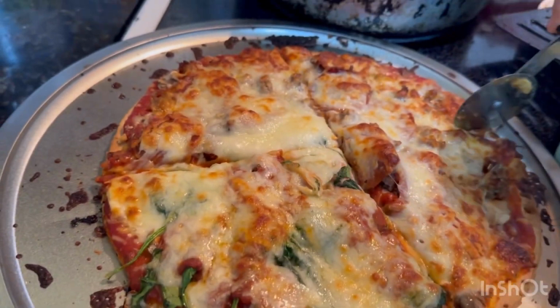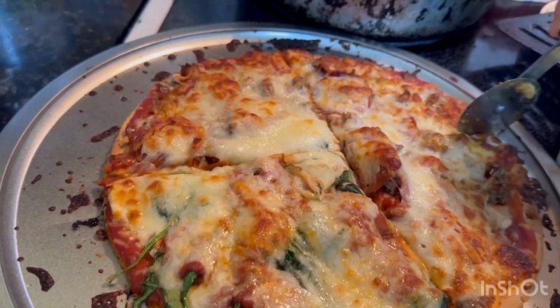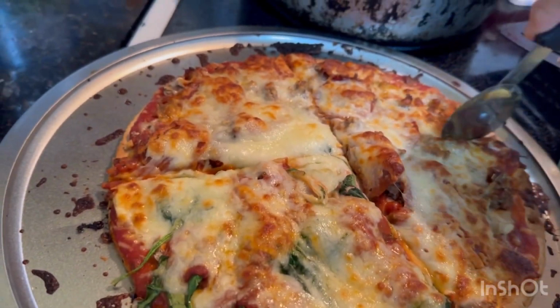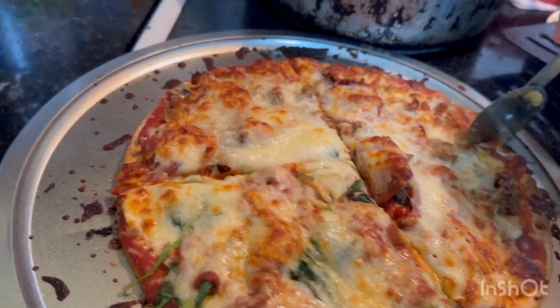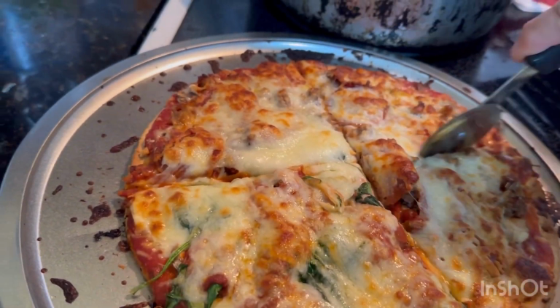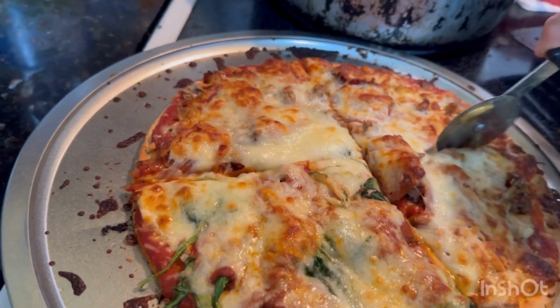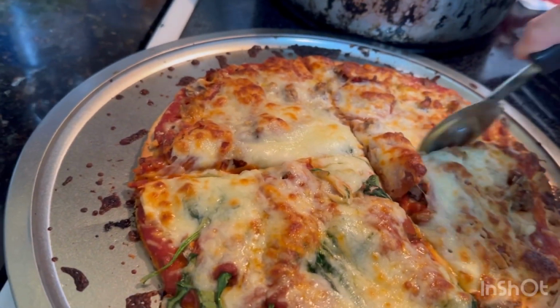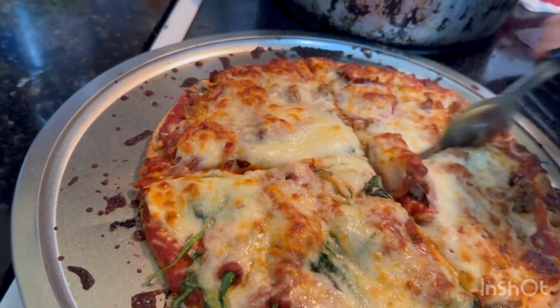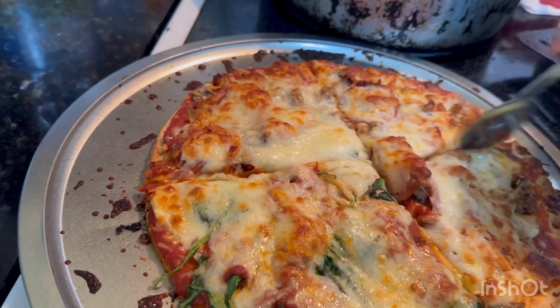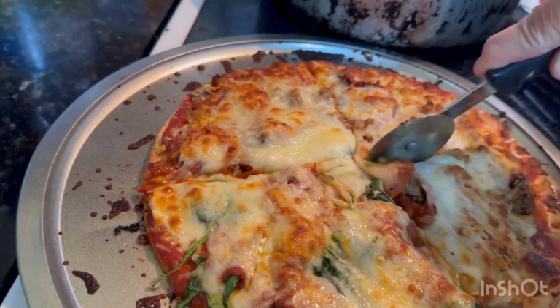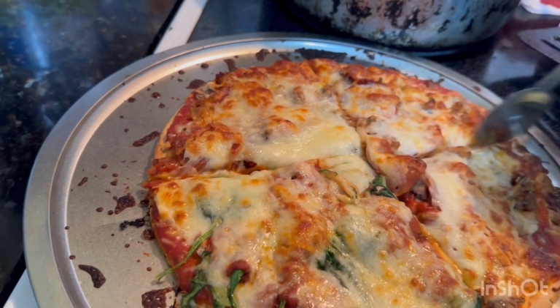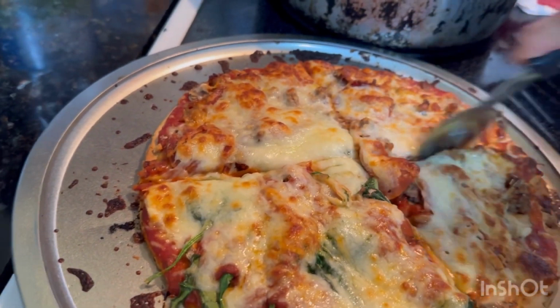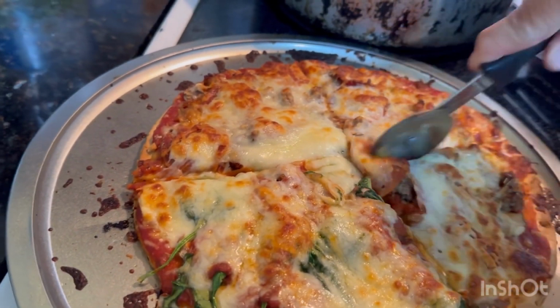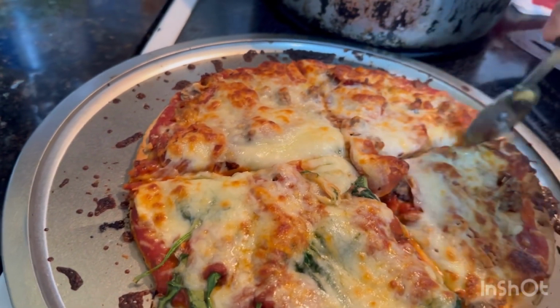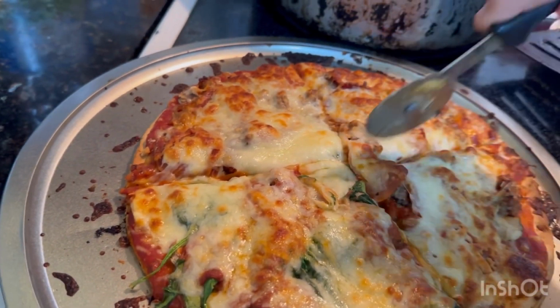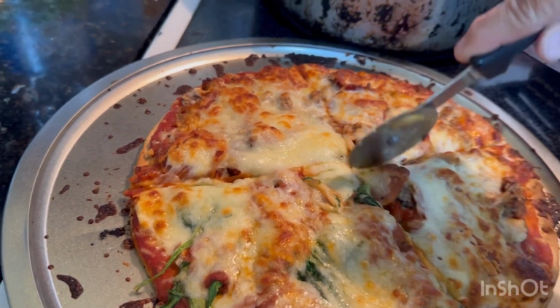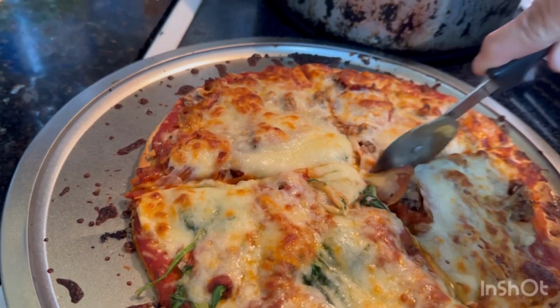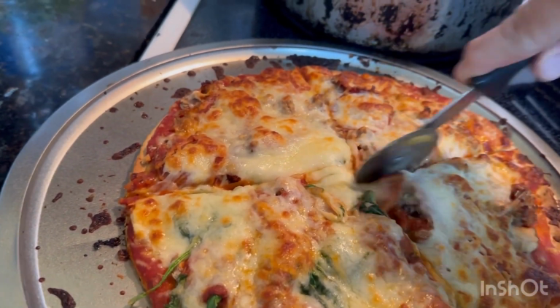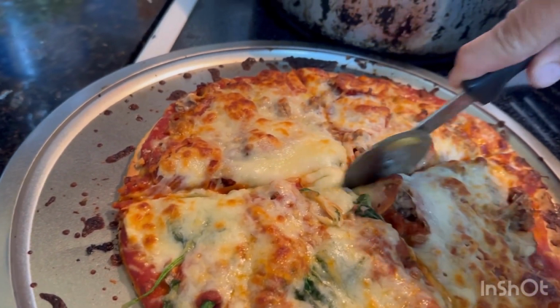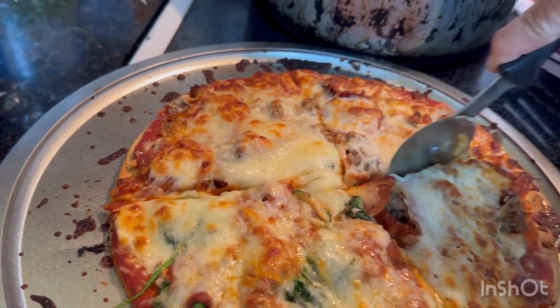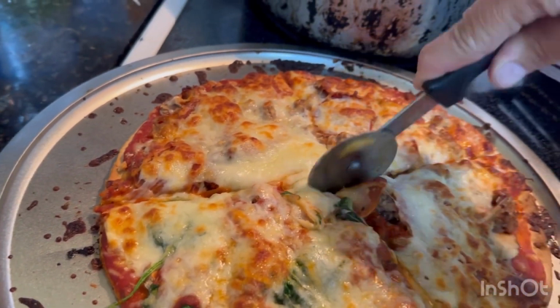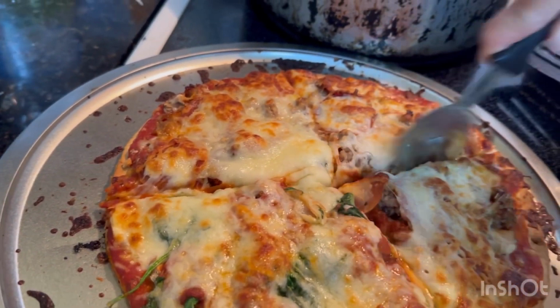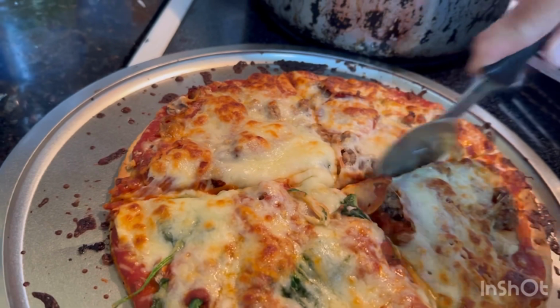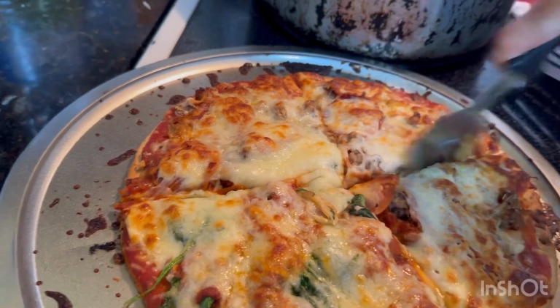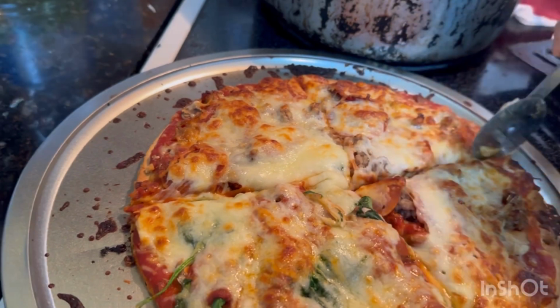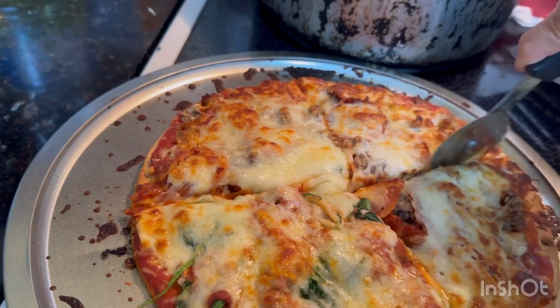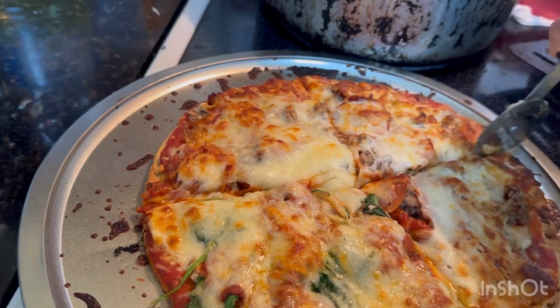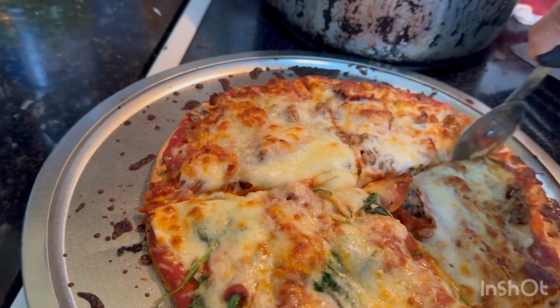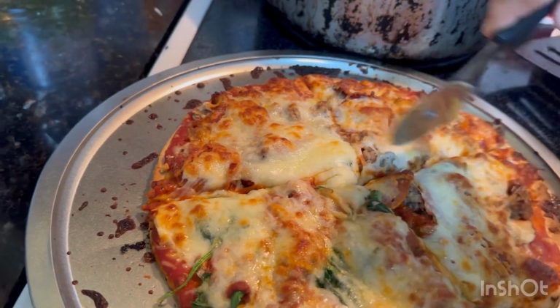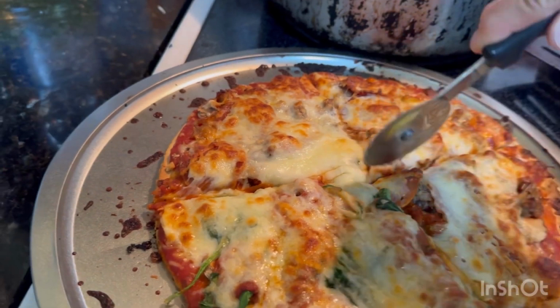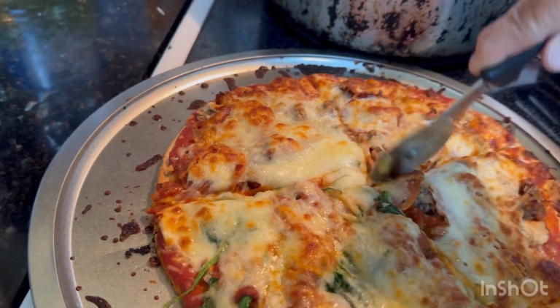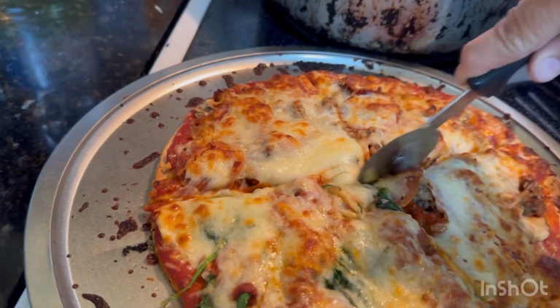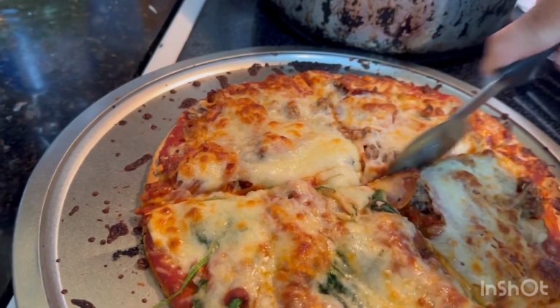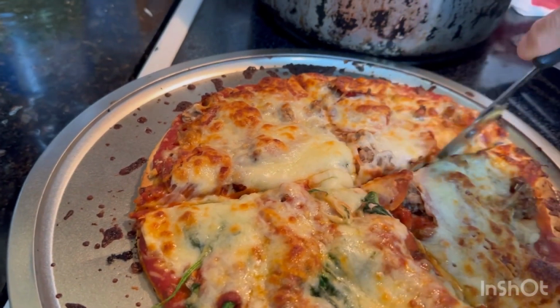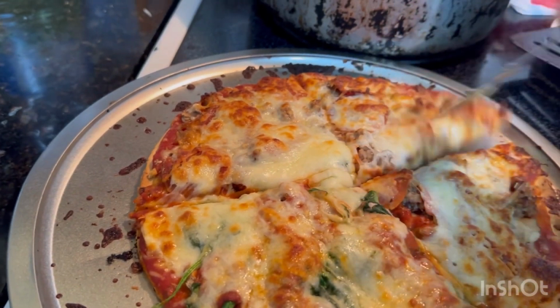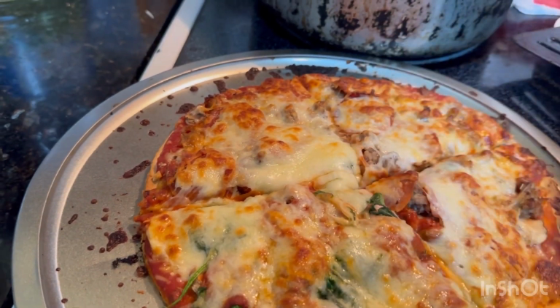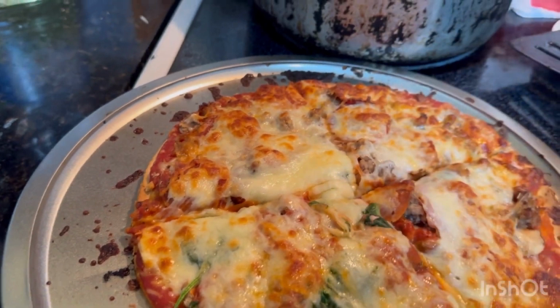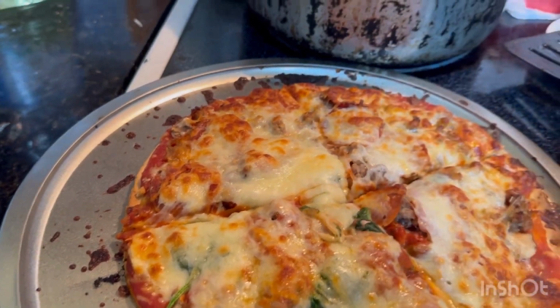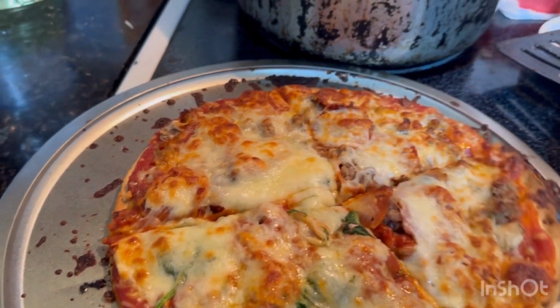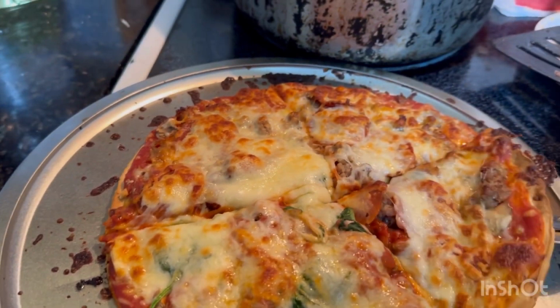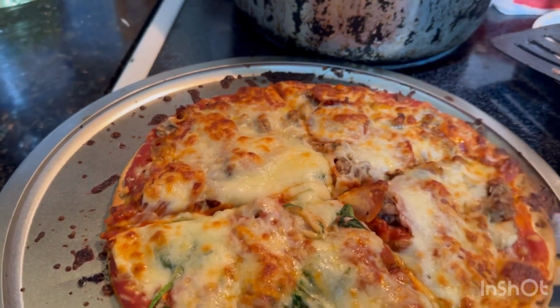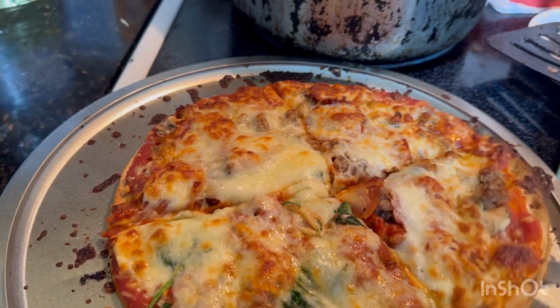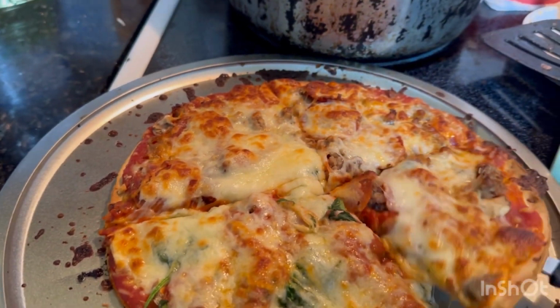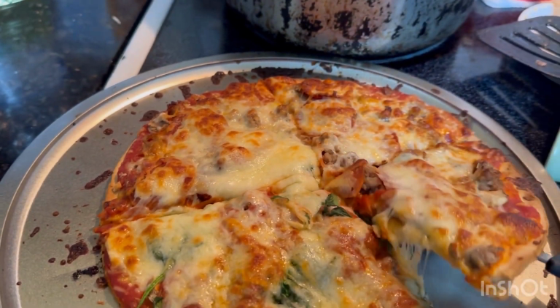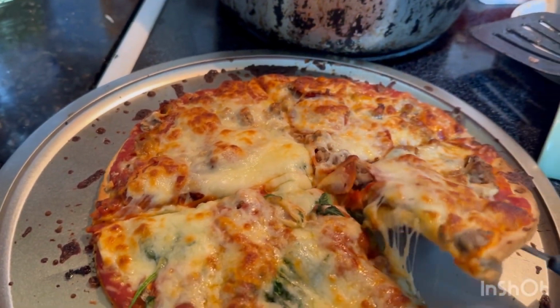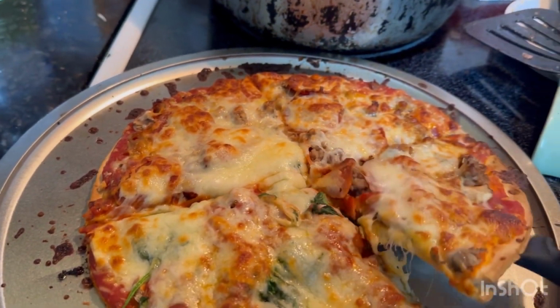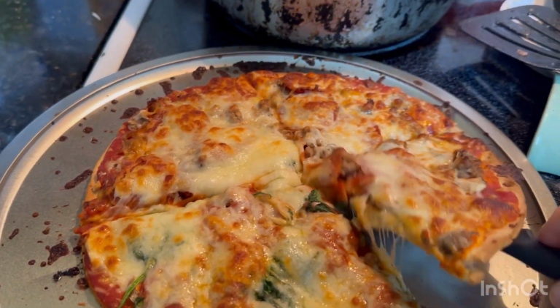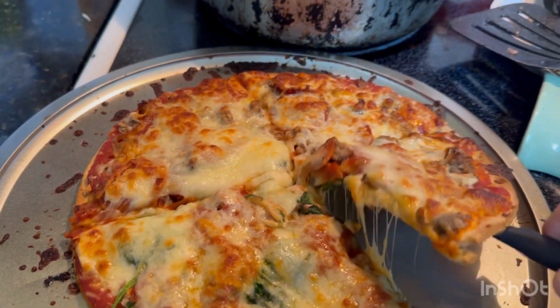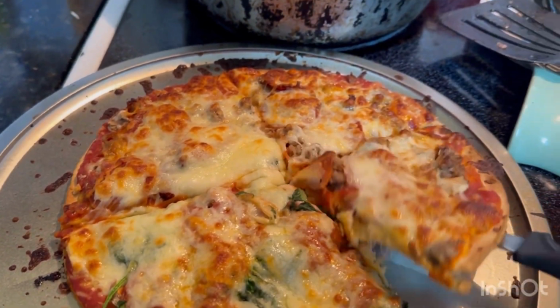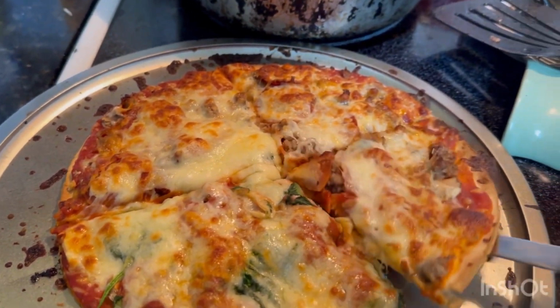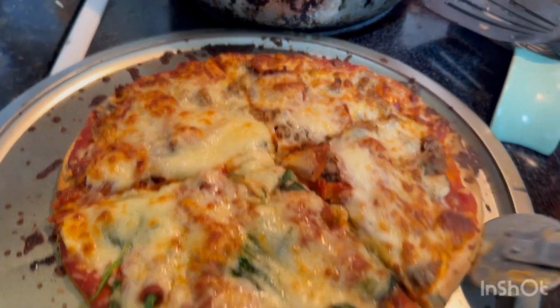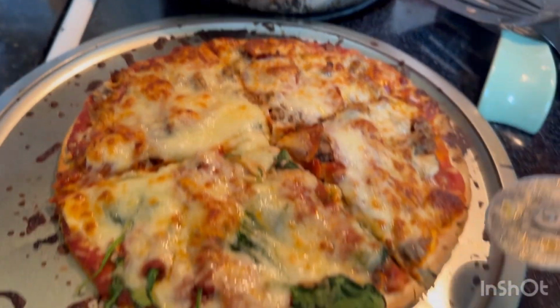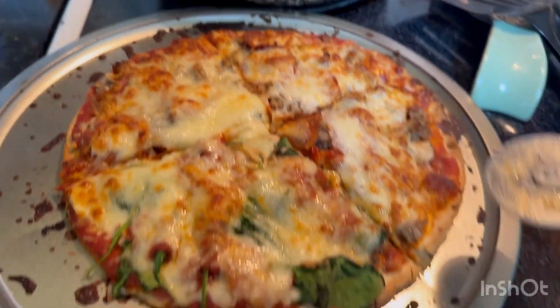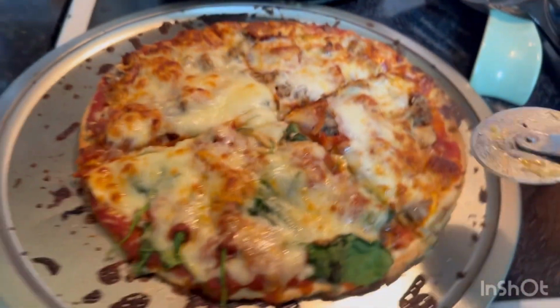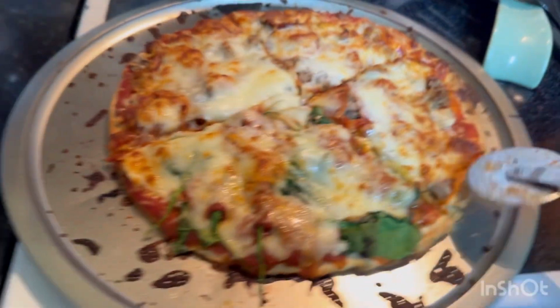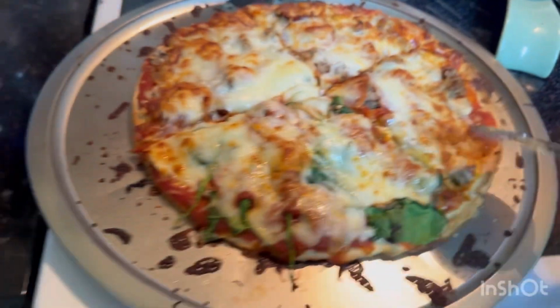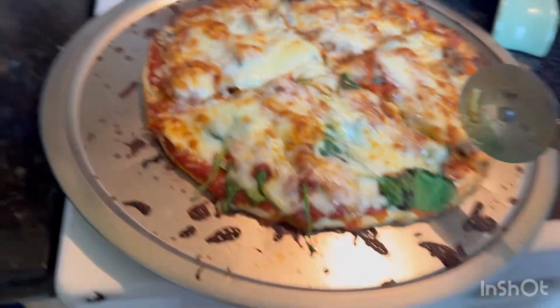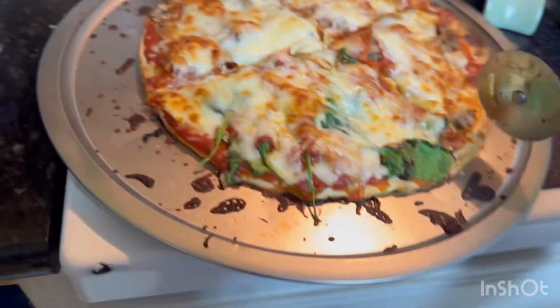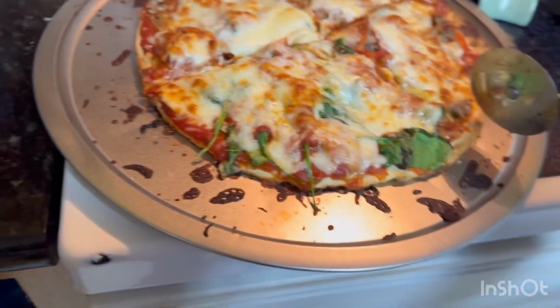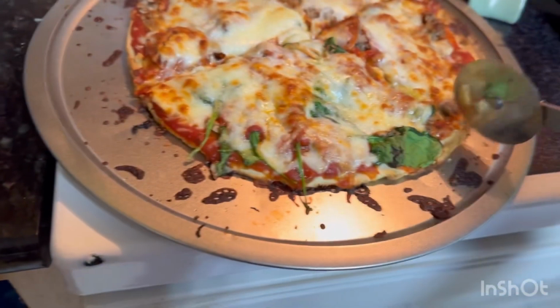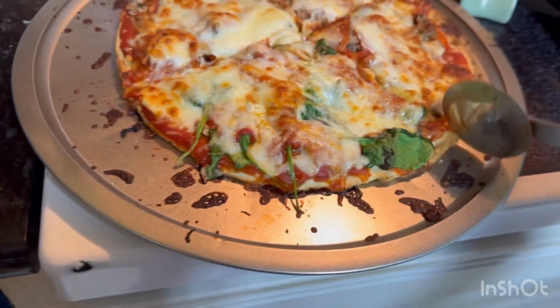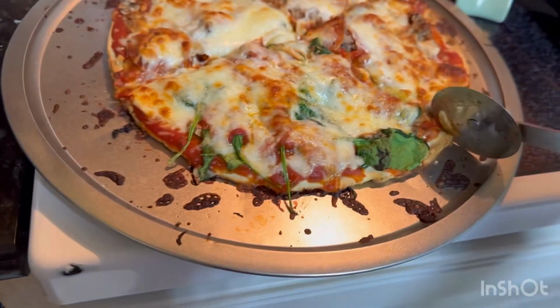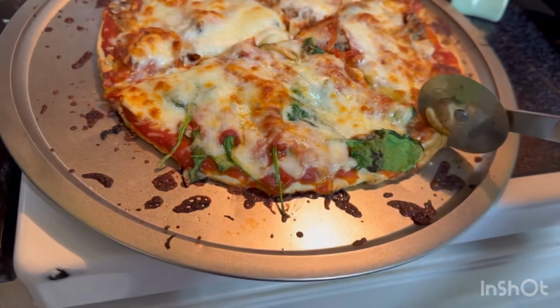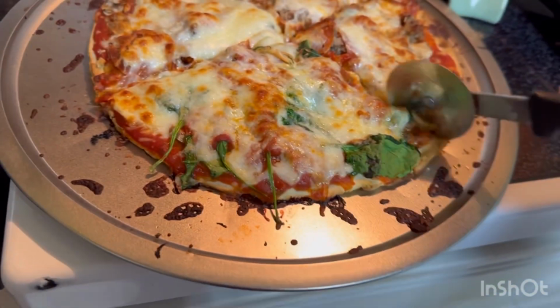These are store-bought cauliflower pizza crusts and they're good, y'all.